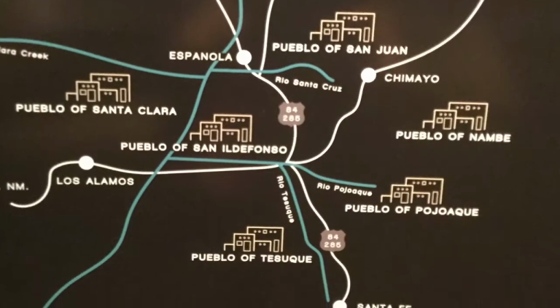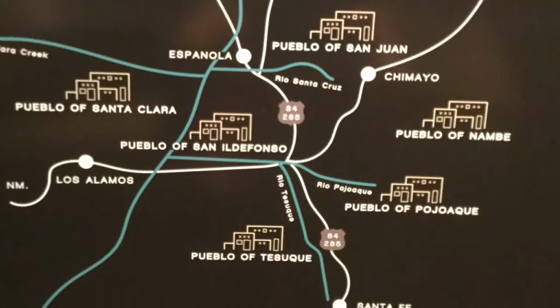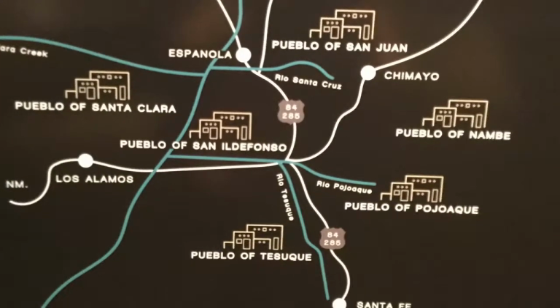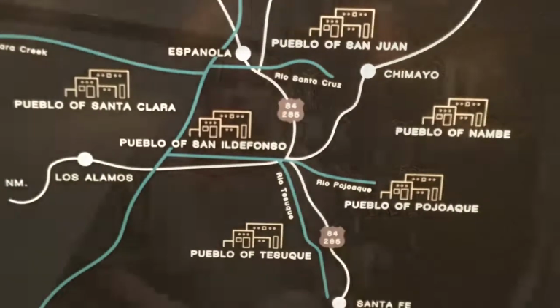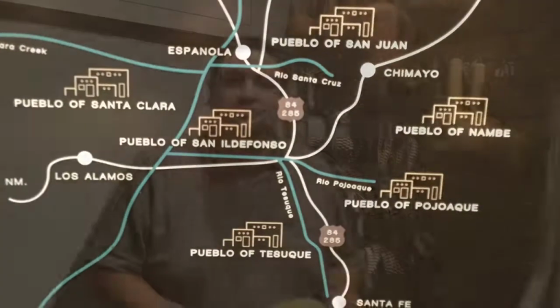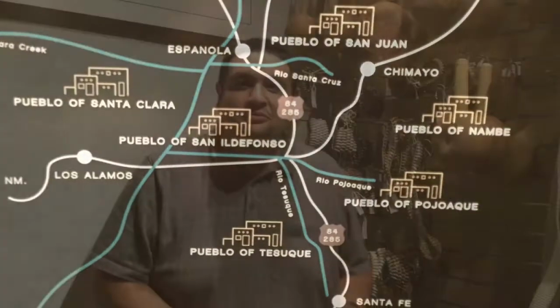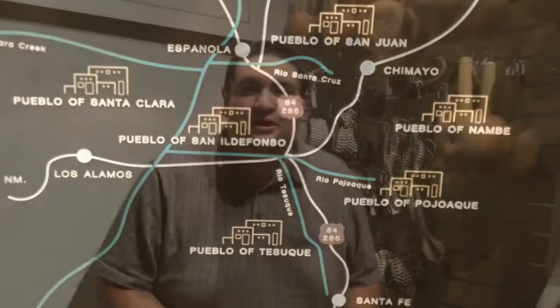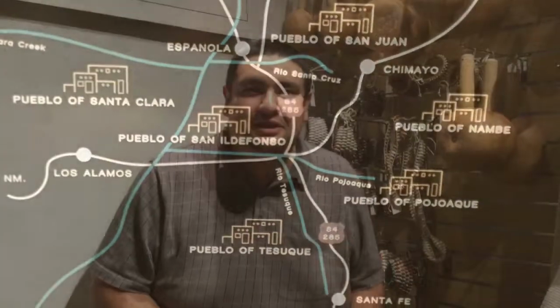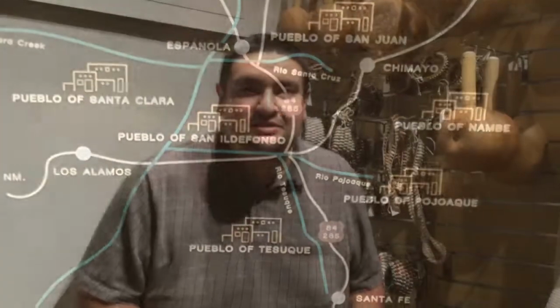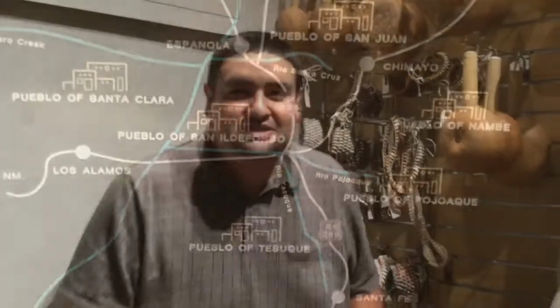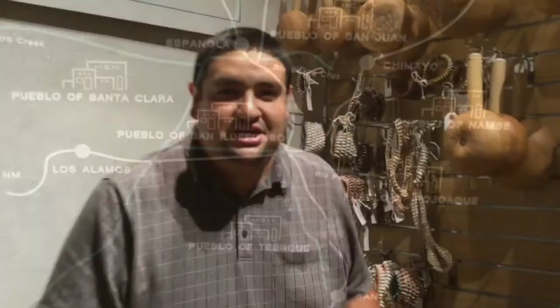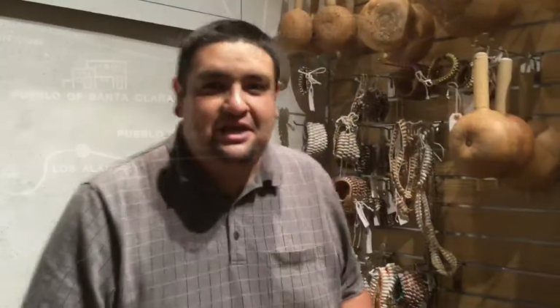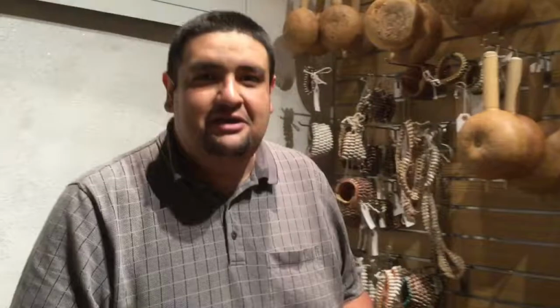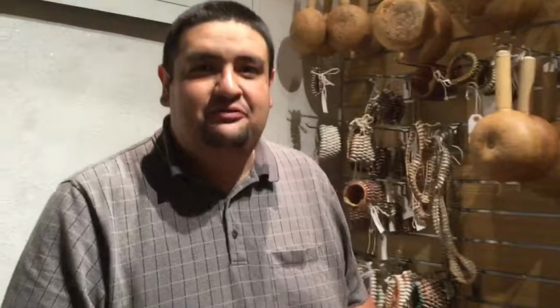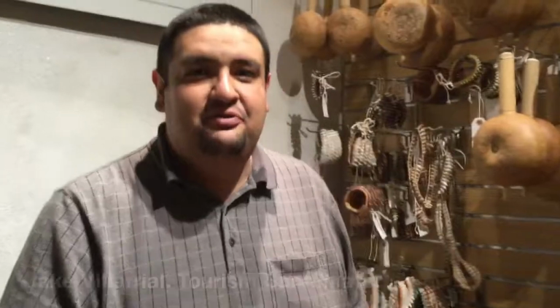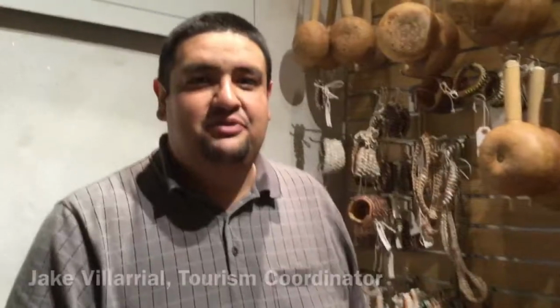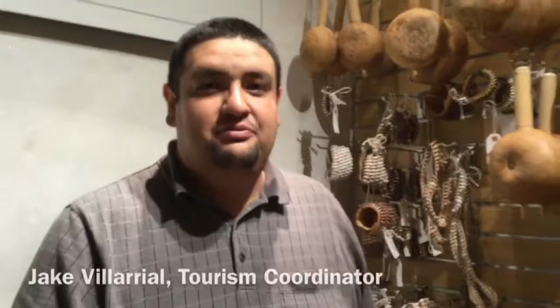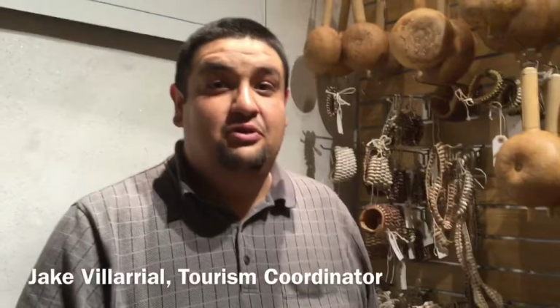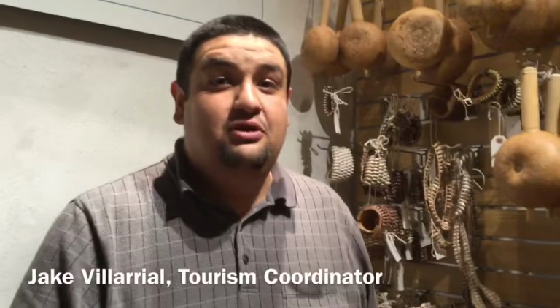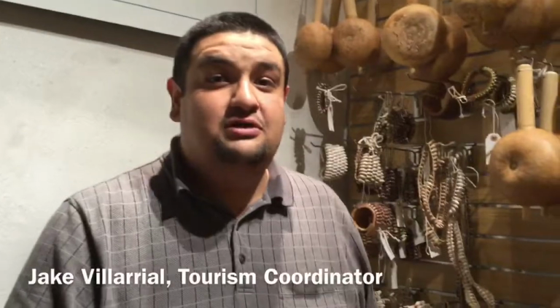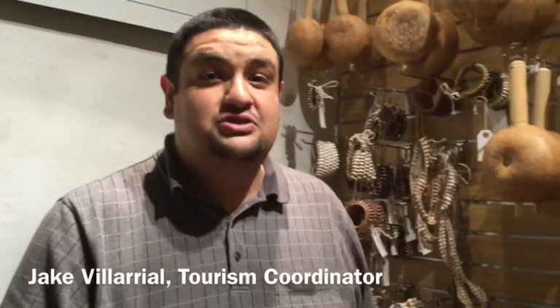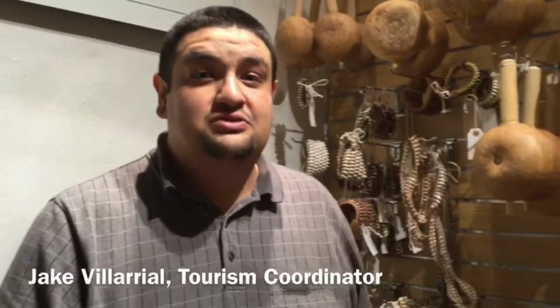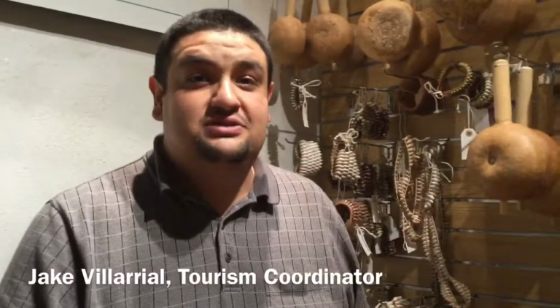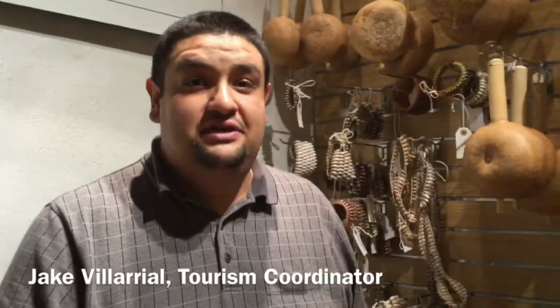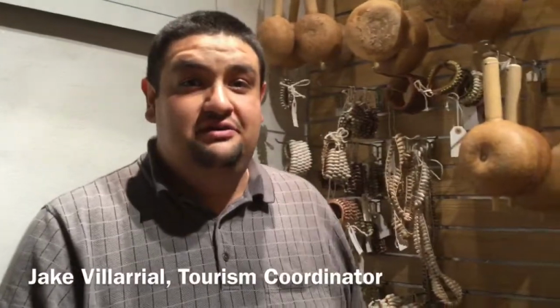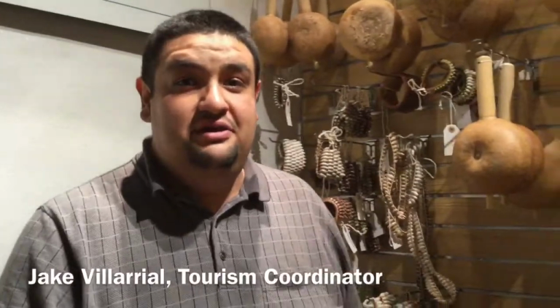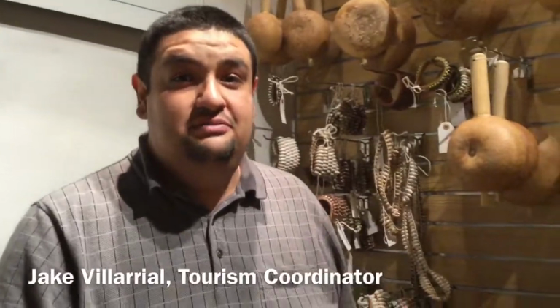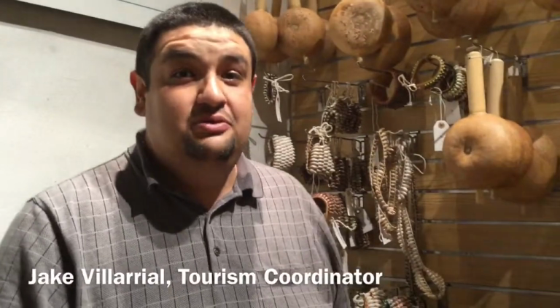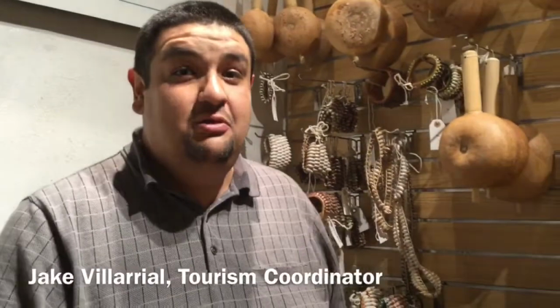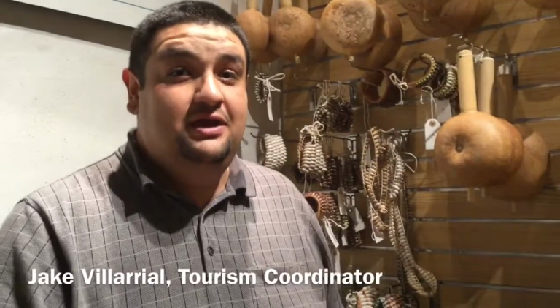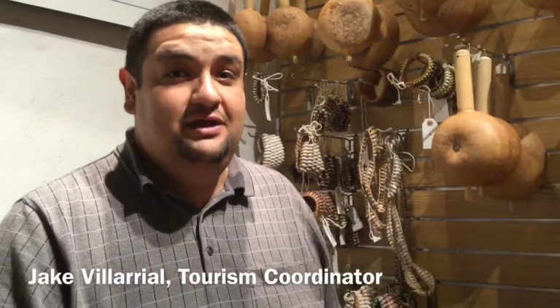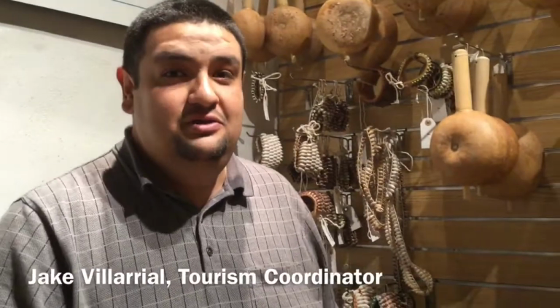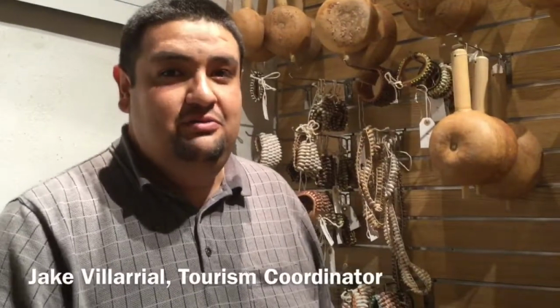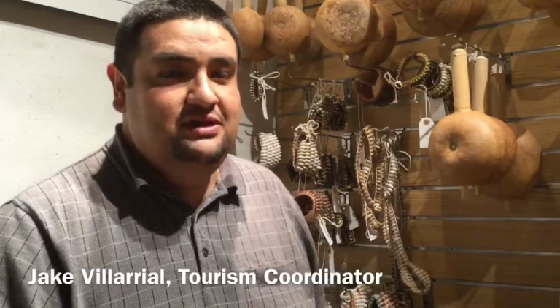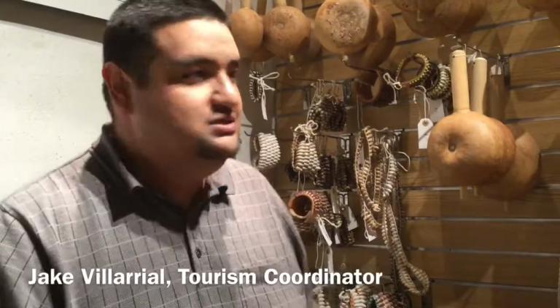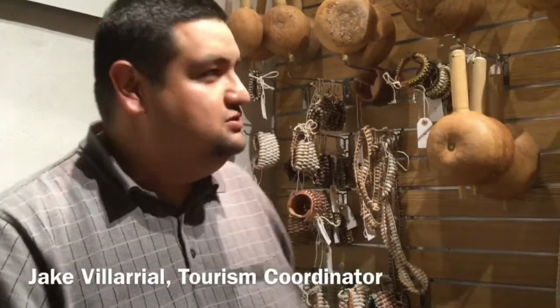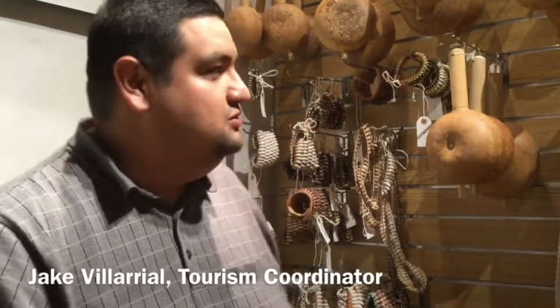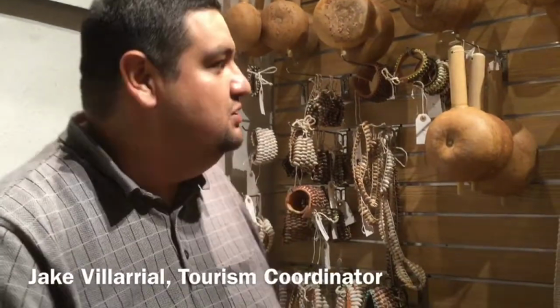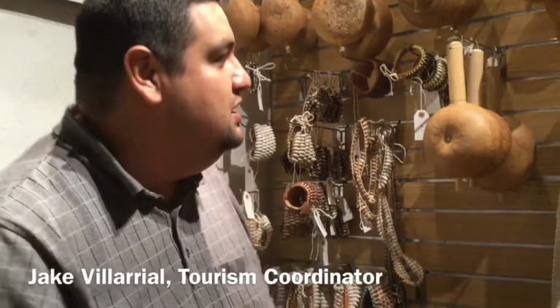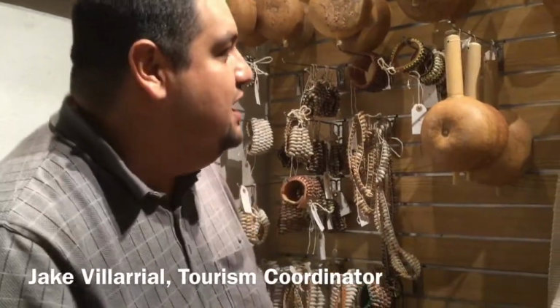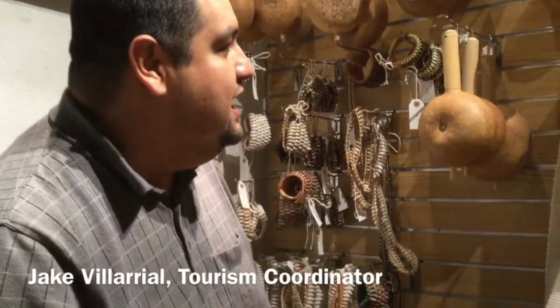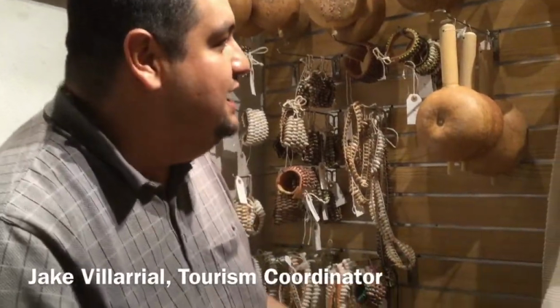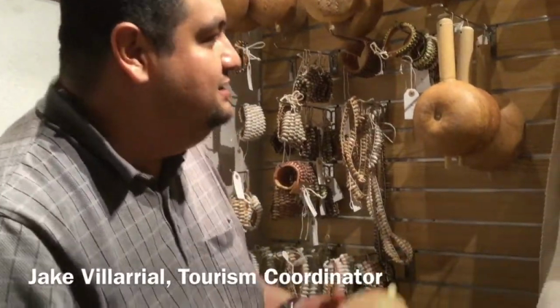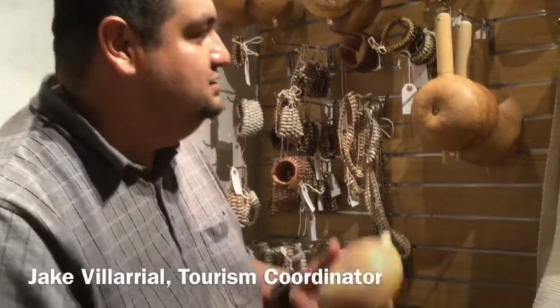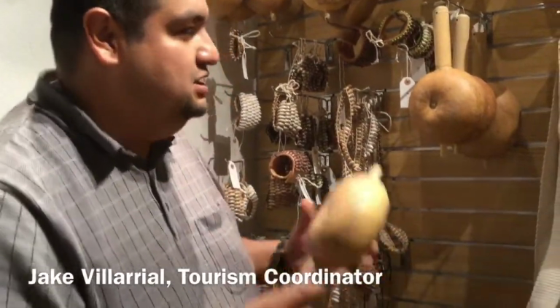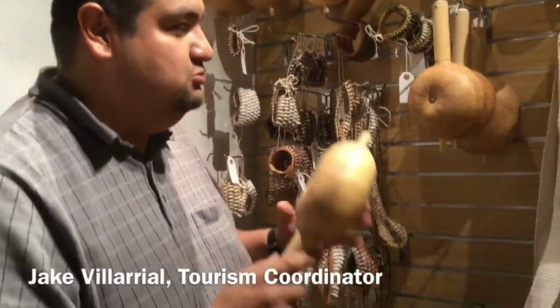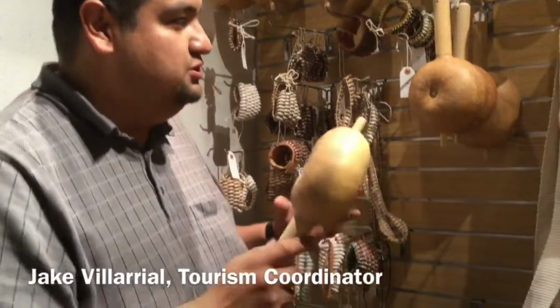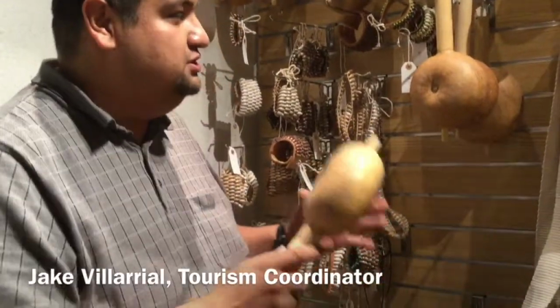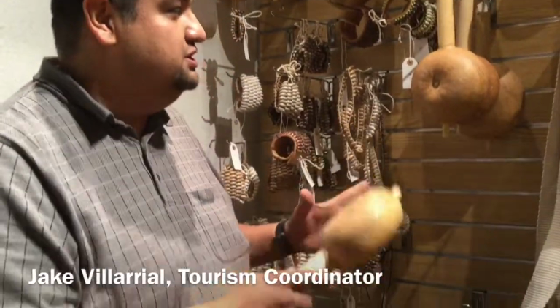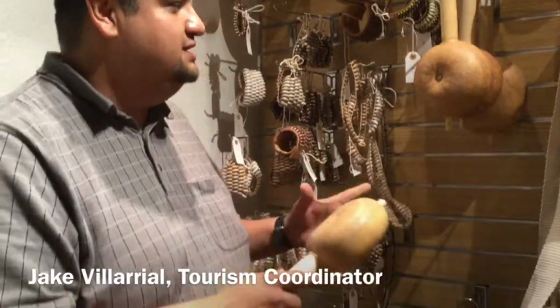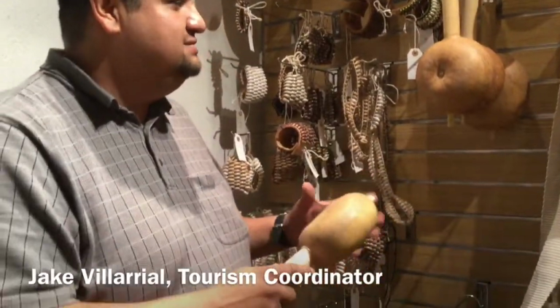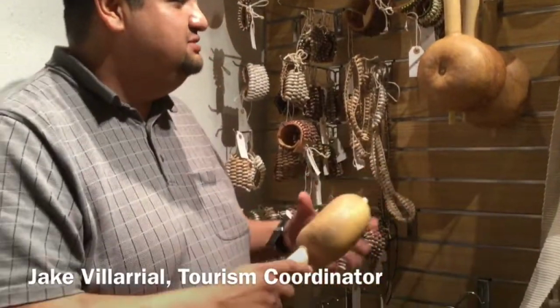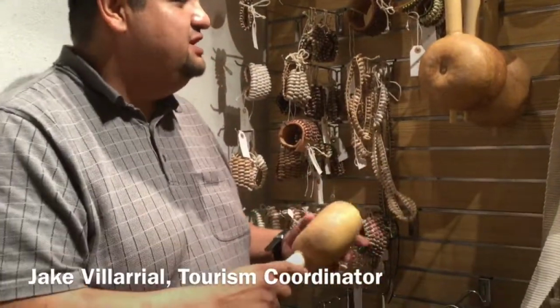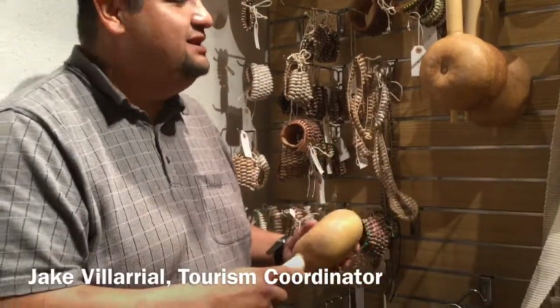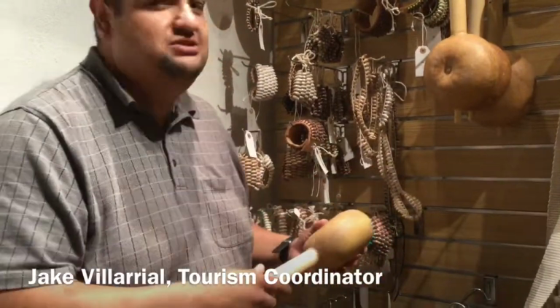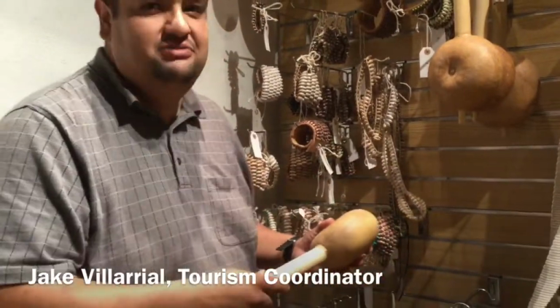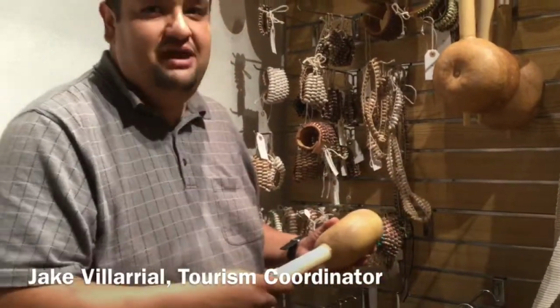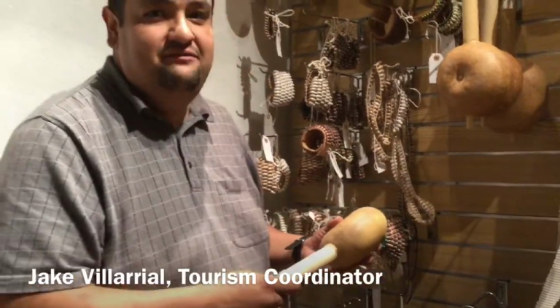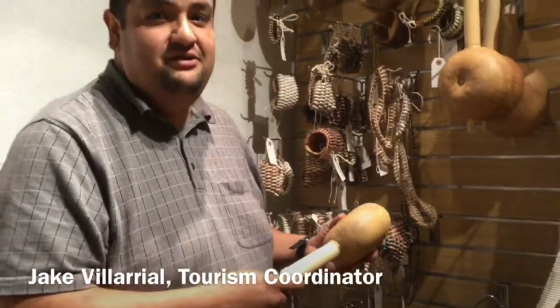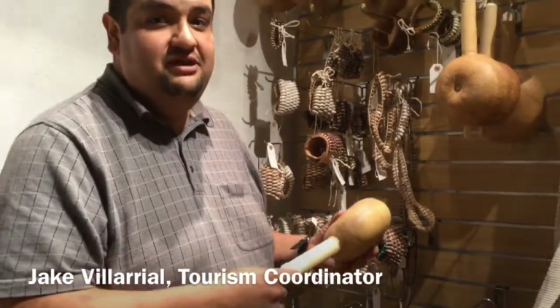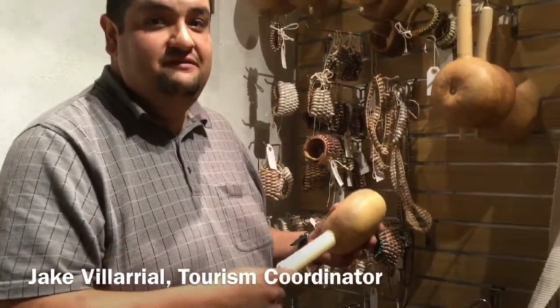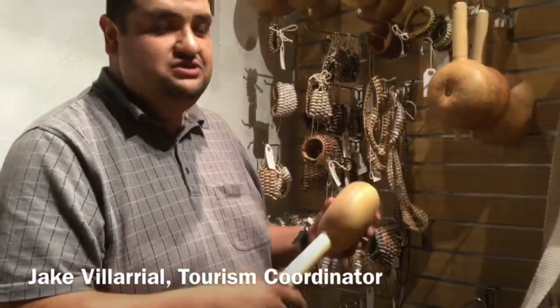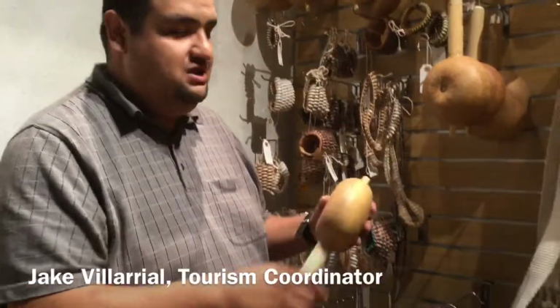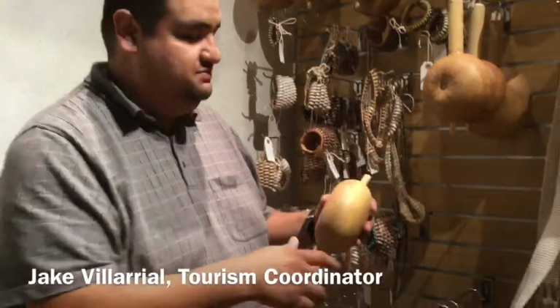Hello, my name is Jake. I'm from the Poeh Cultural Center in Pojoaque, New Mexico, and we're going to look at some of the items we have in our gift shop.